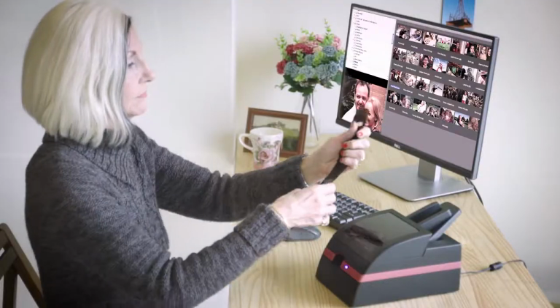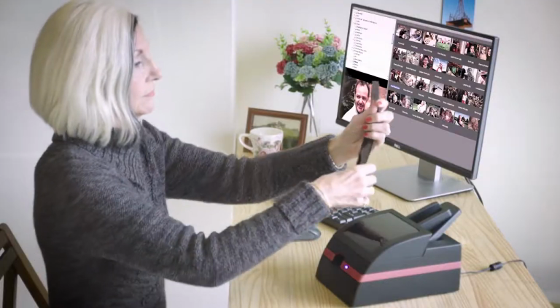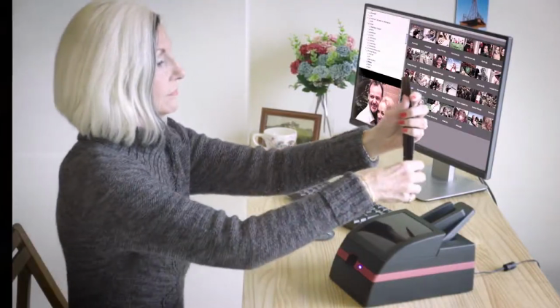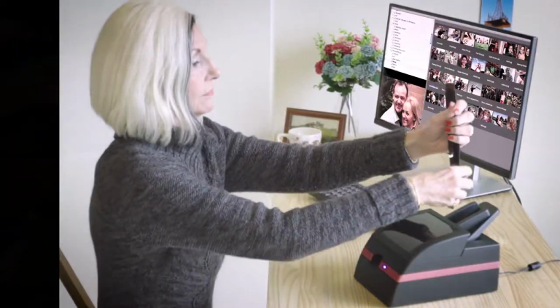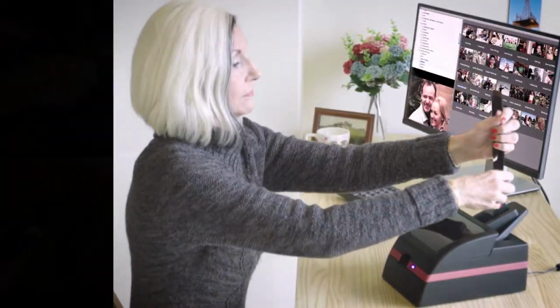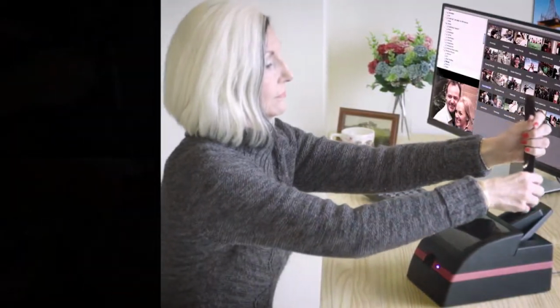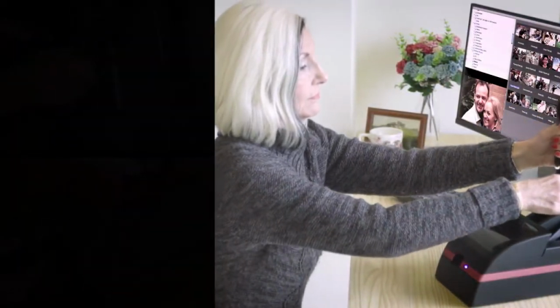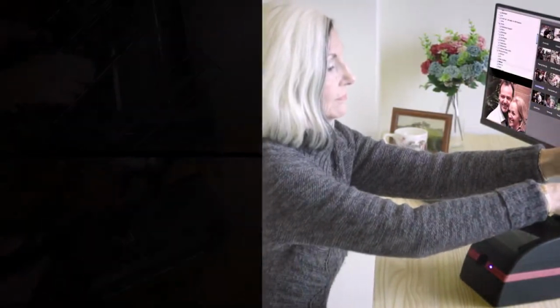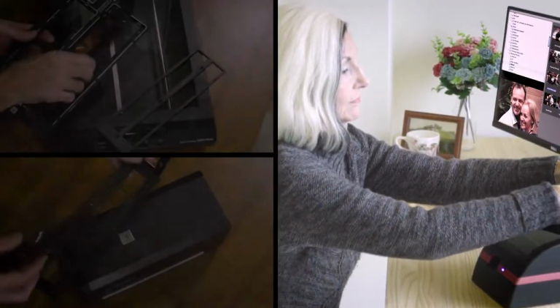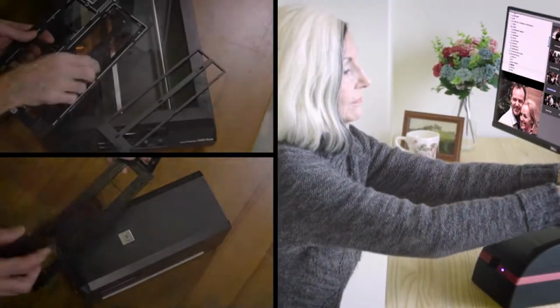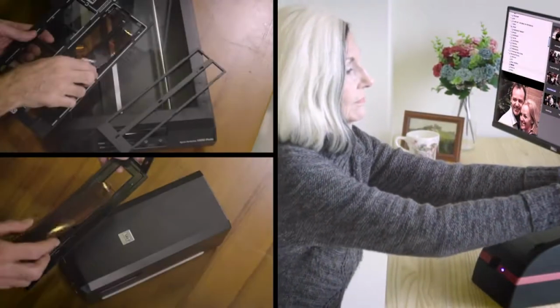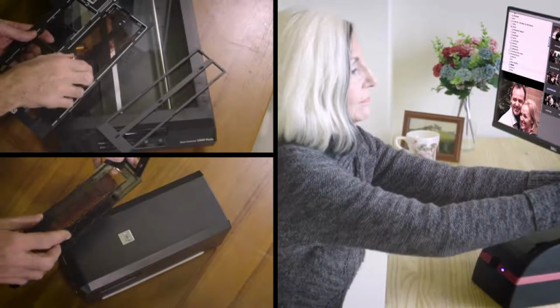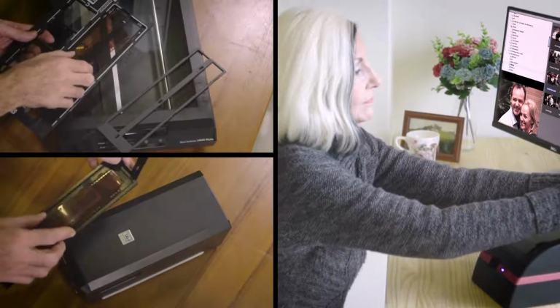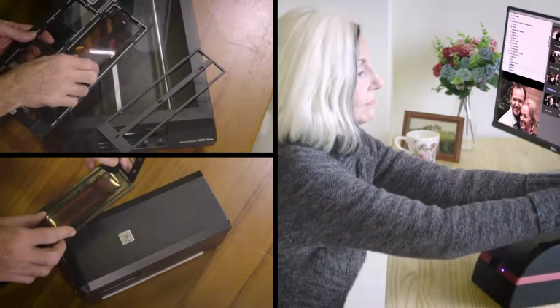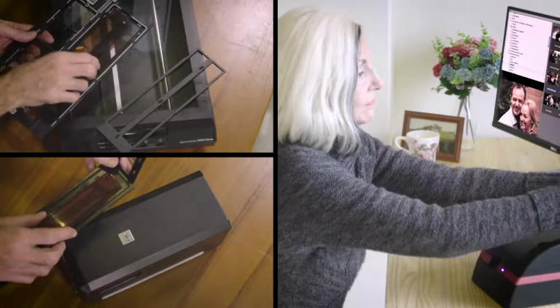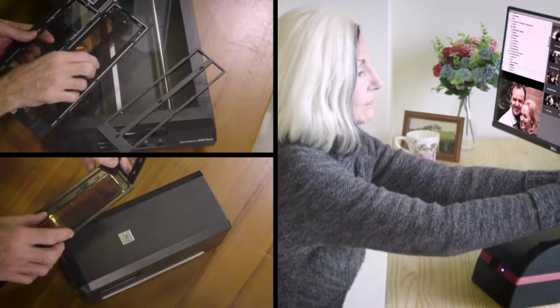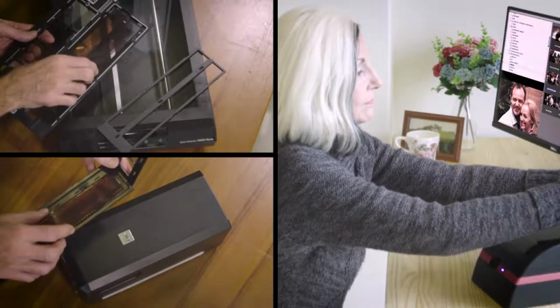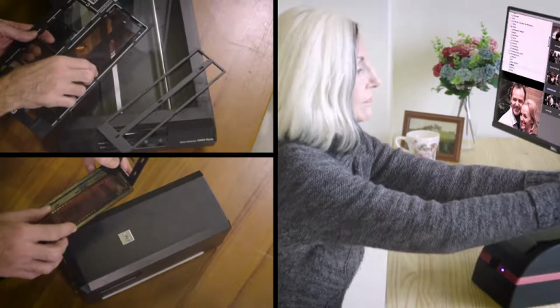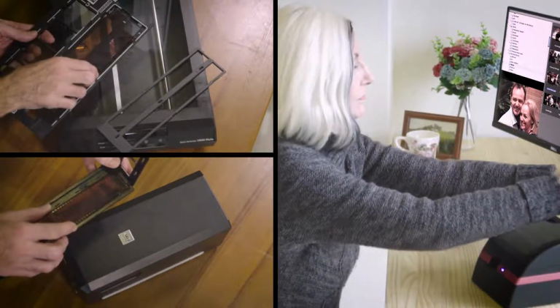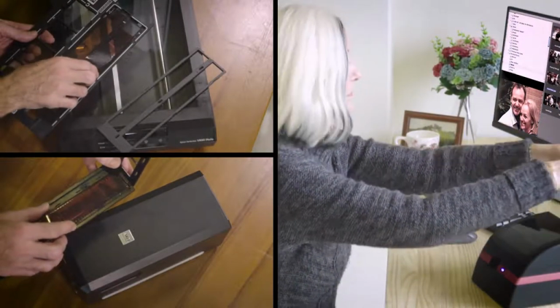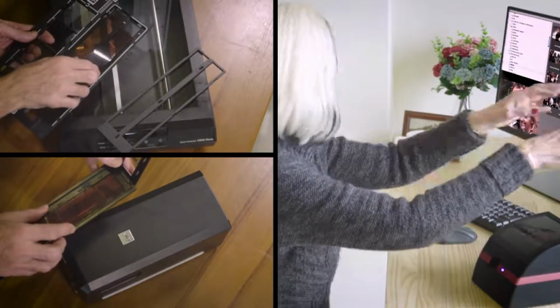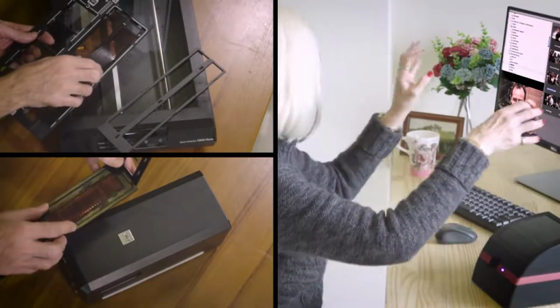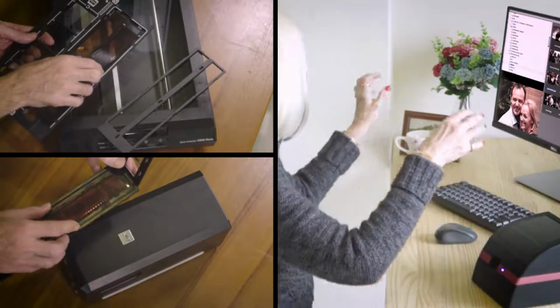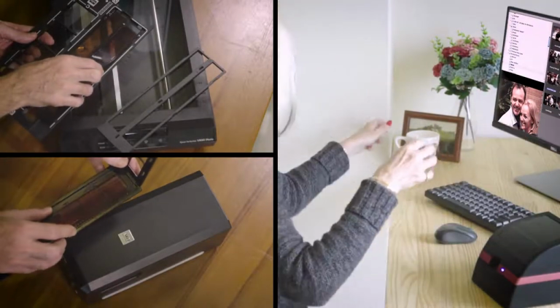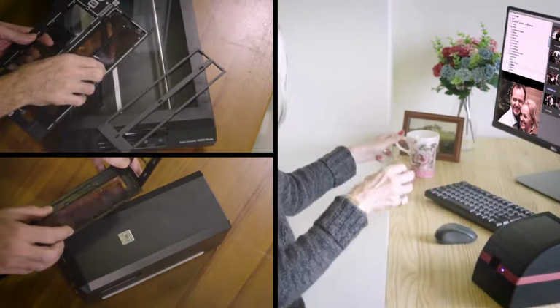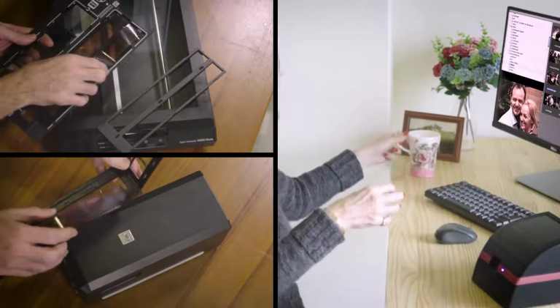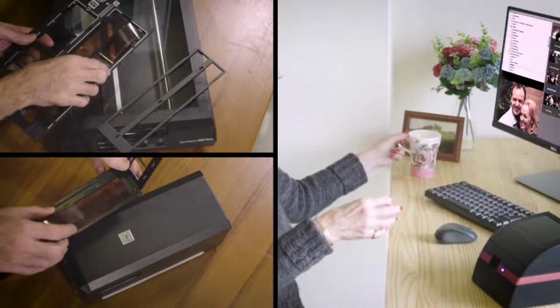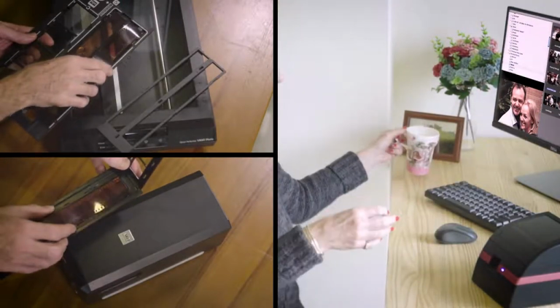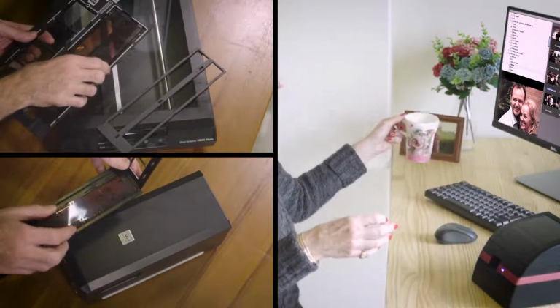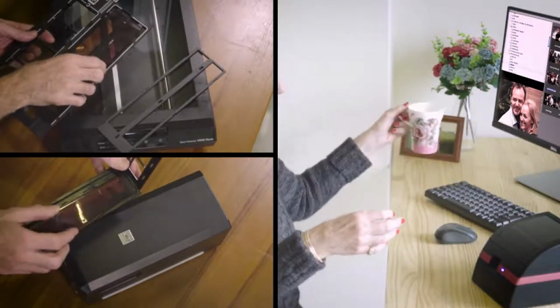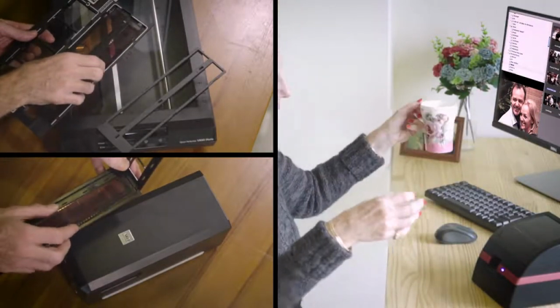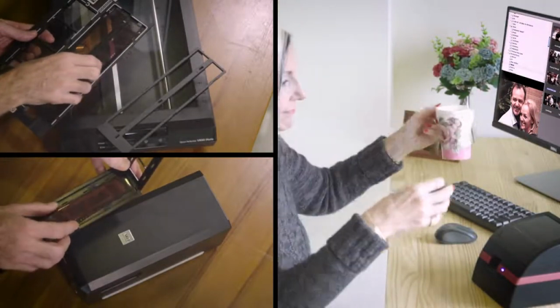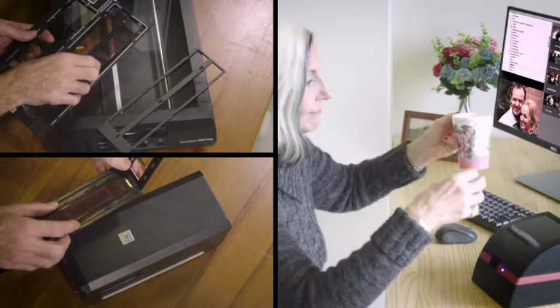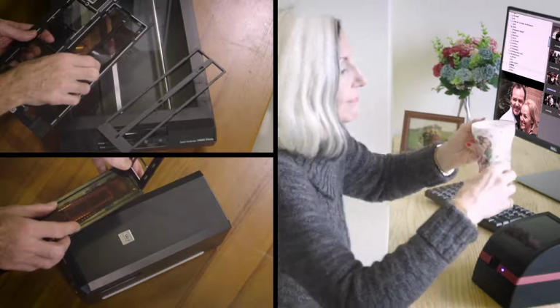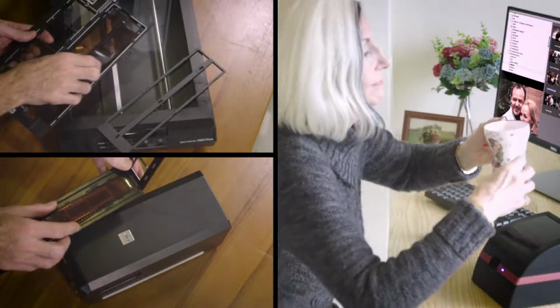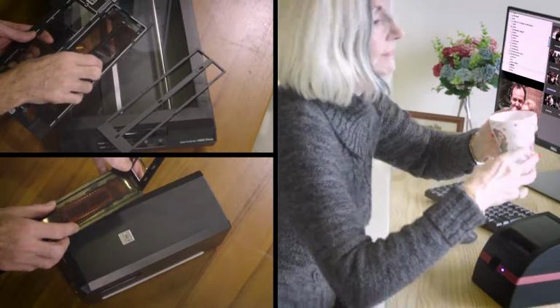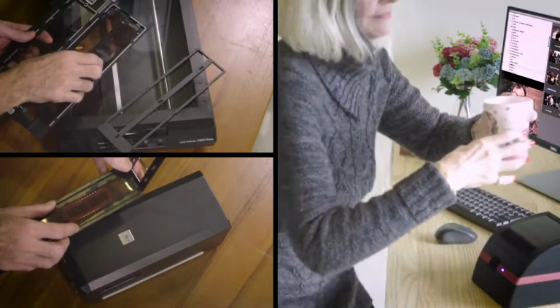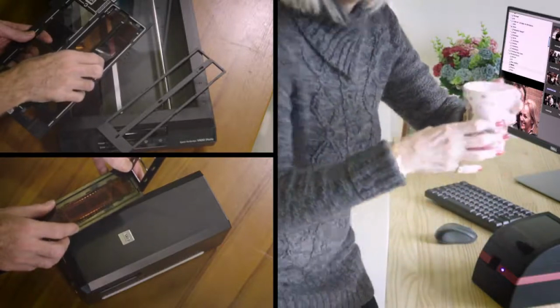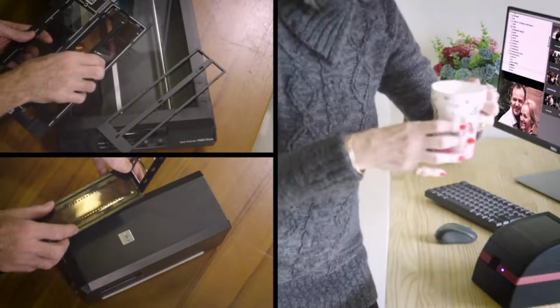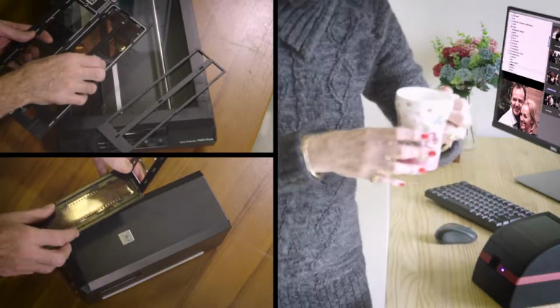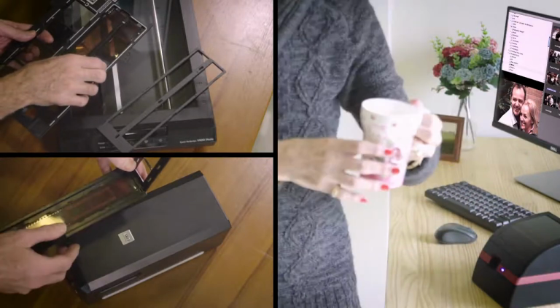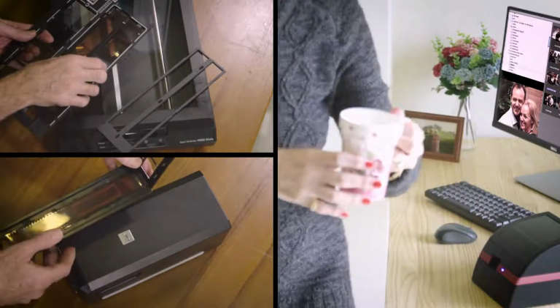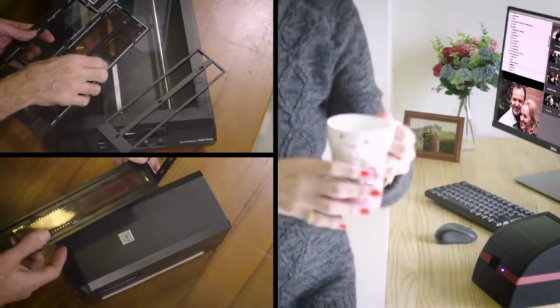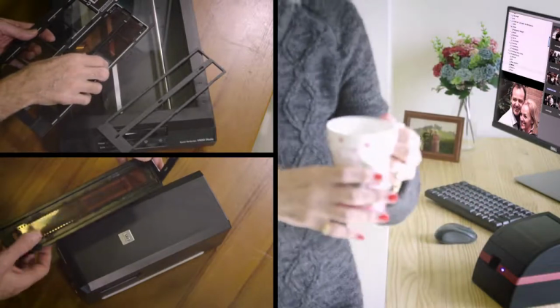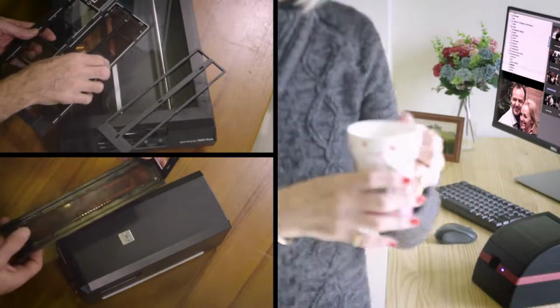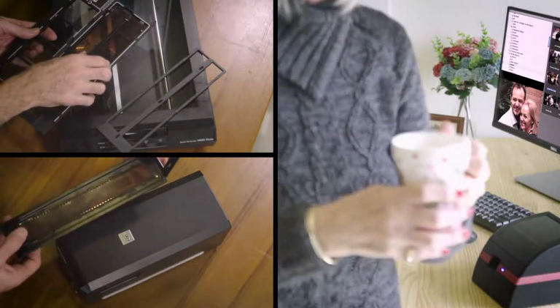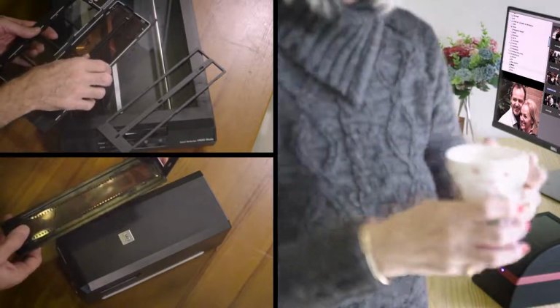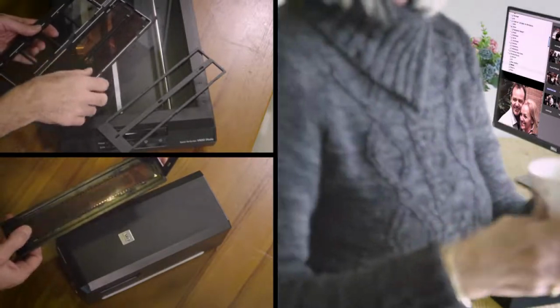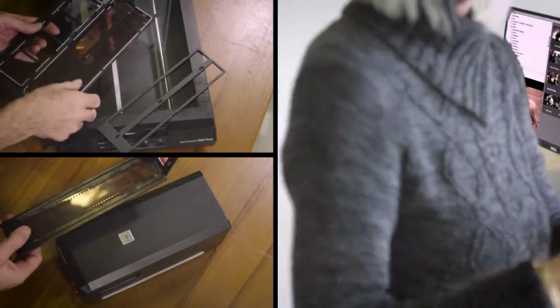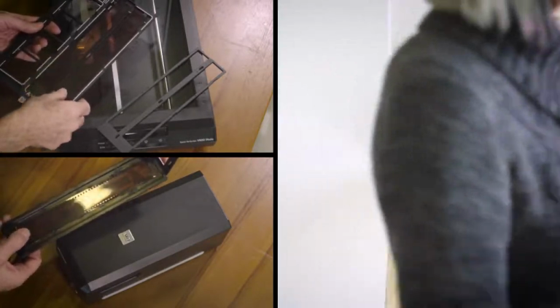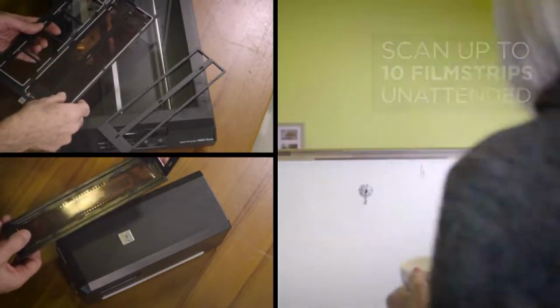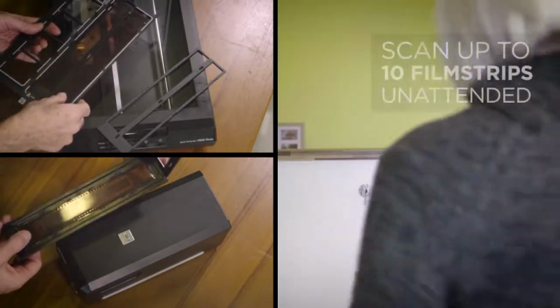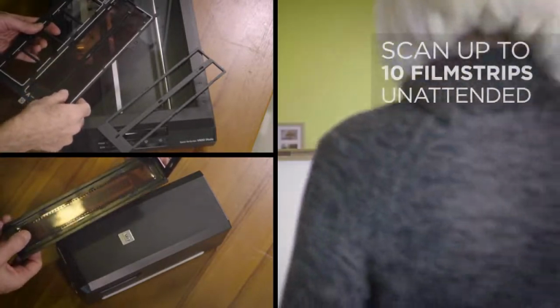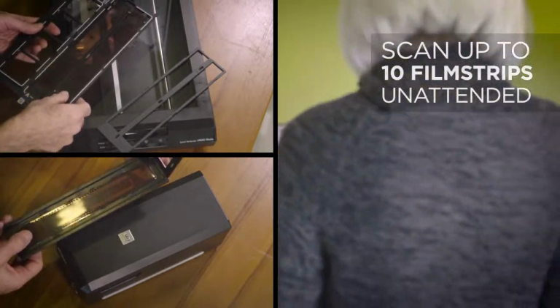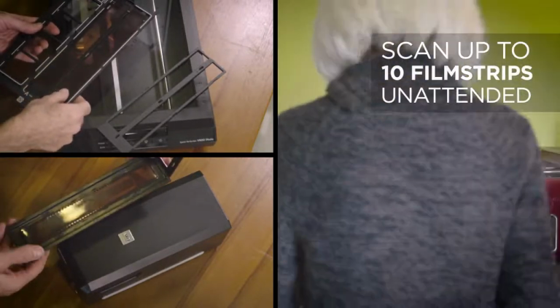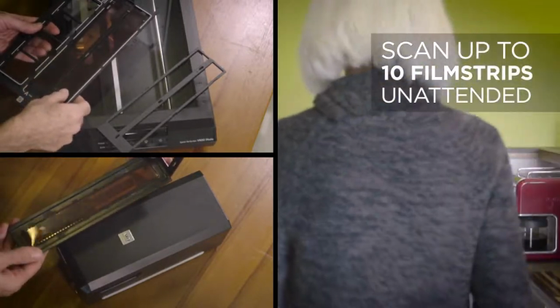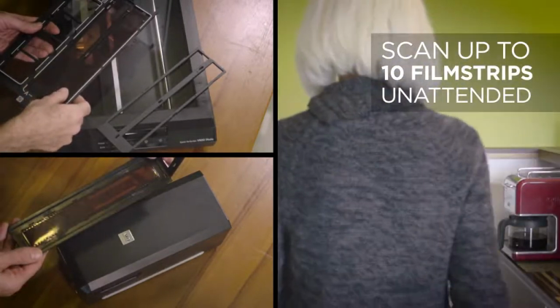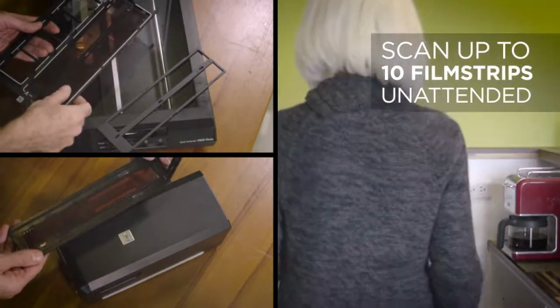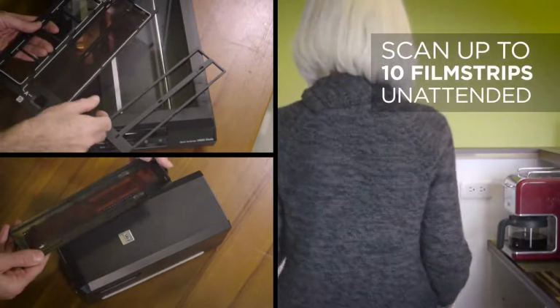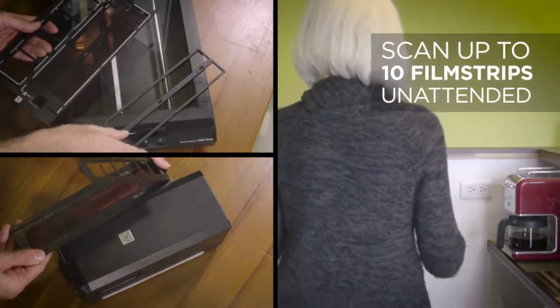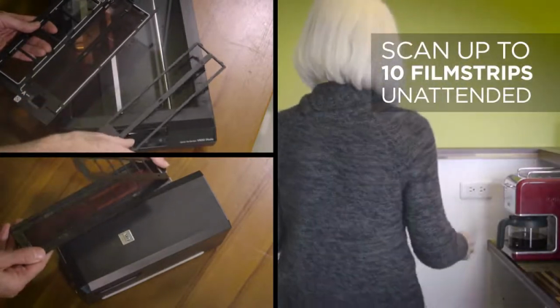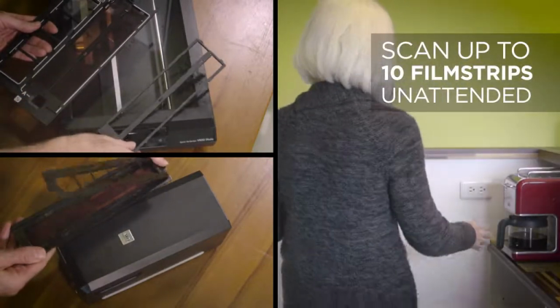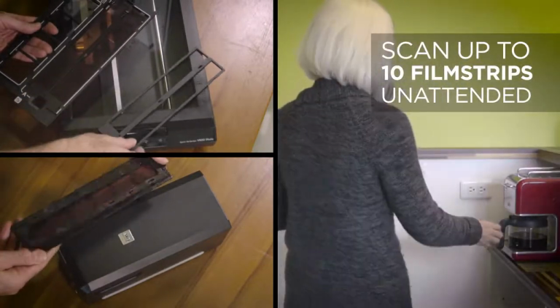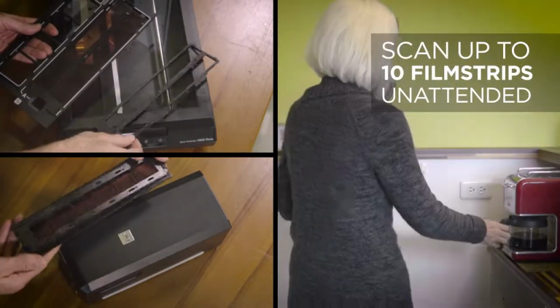With PowerFilm, there's no need to wait around. Just load up to 10 film strips on the tray and let it scan away unattended.